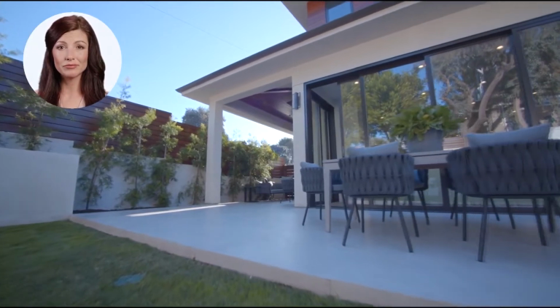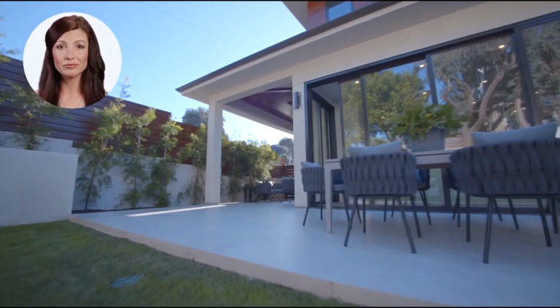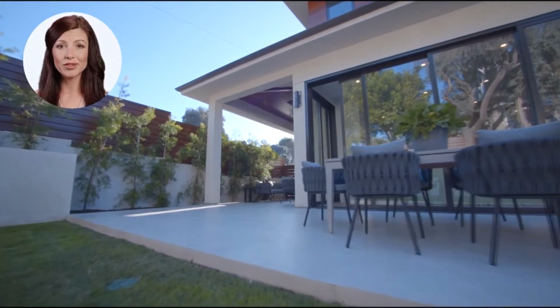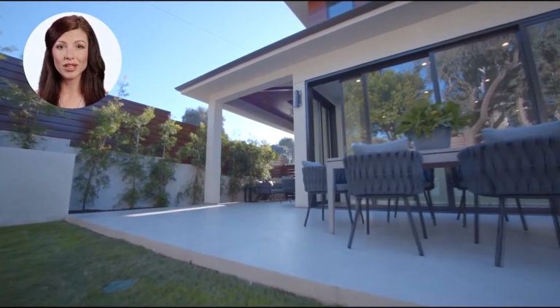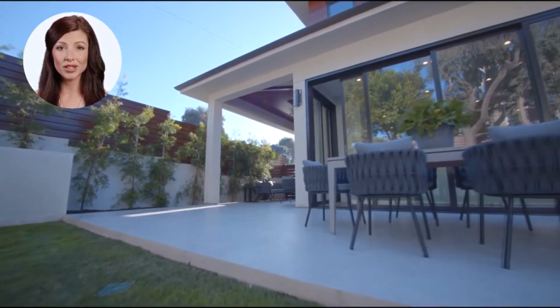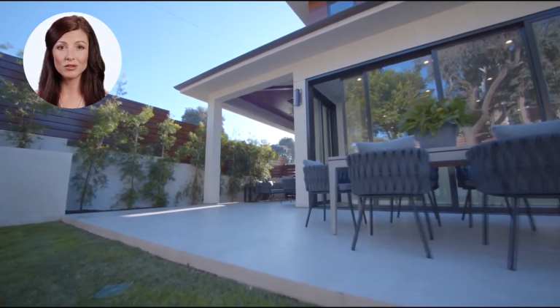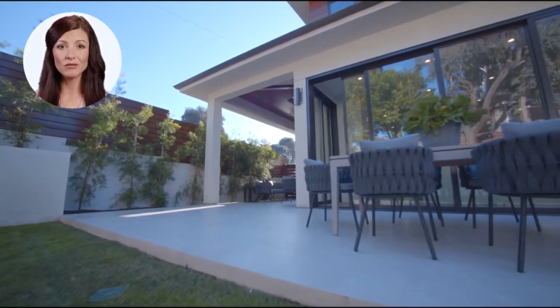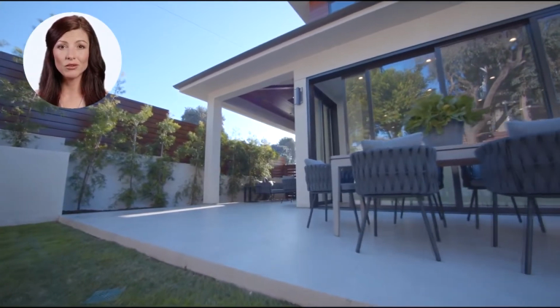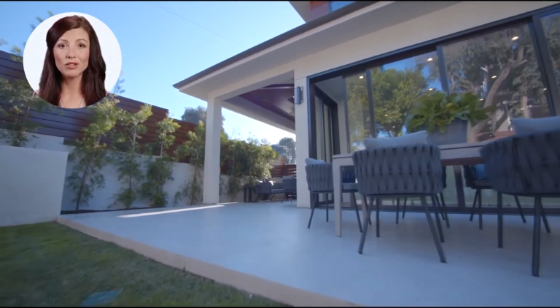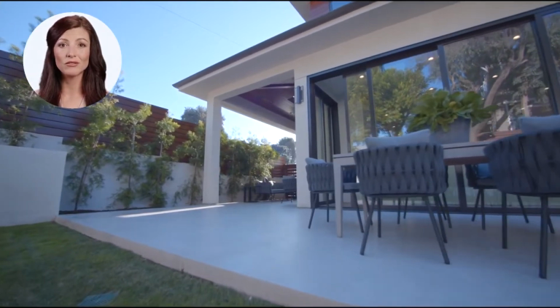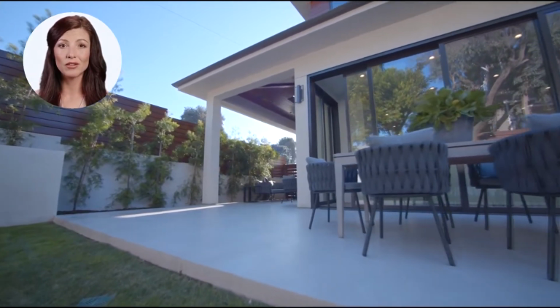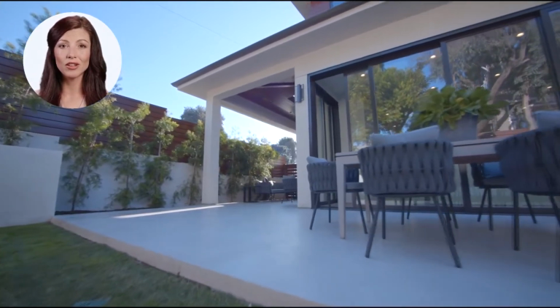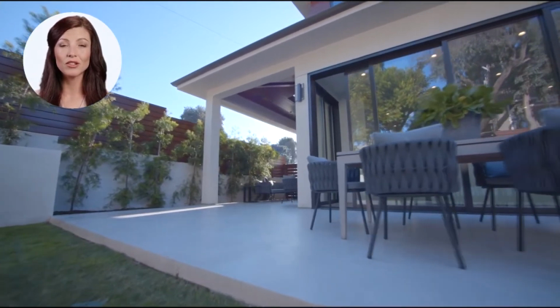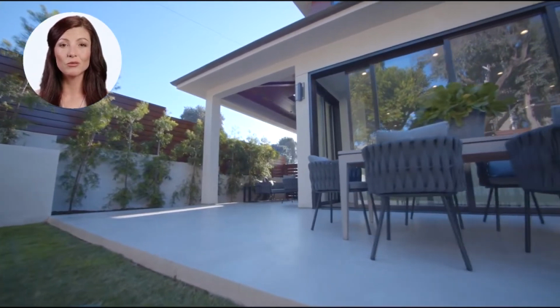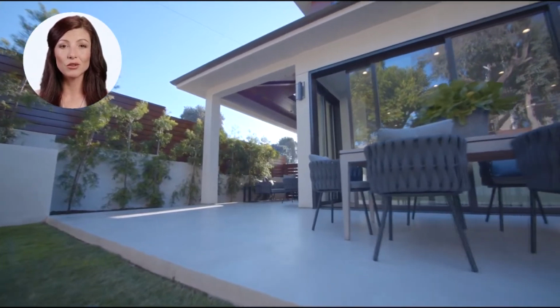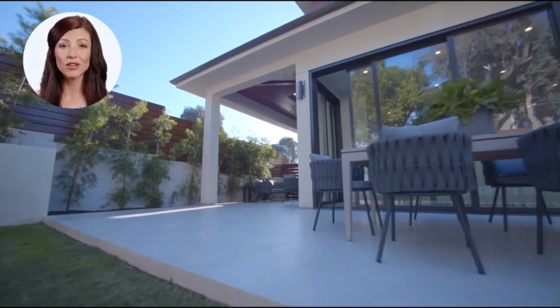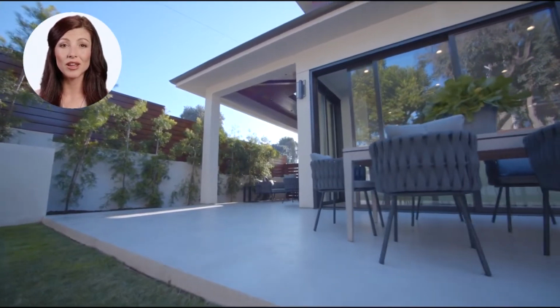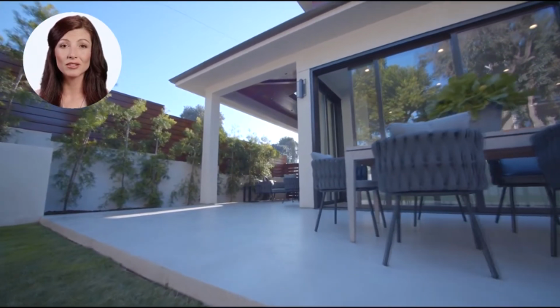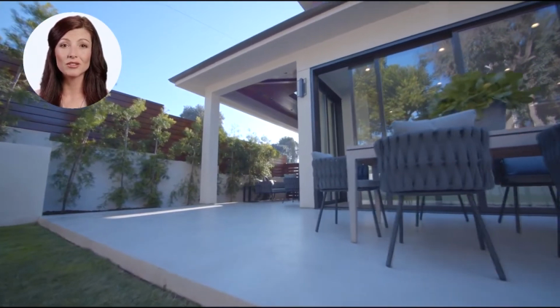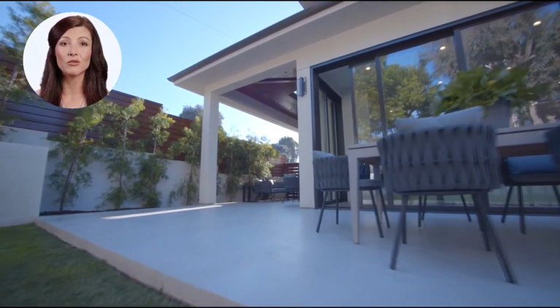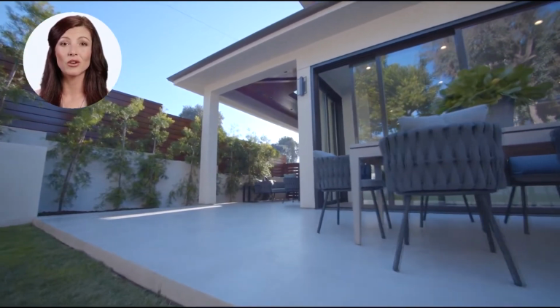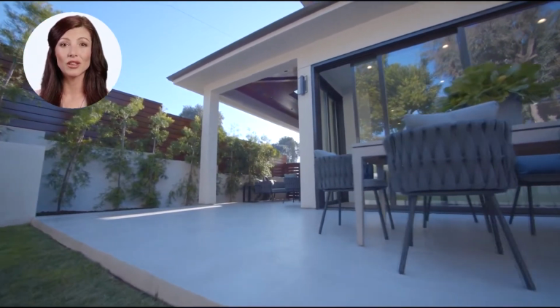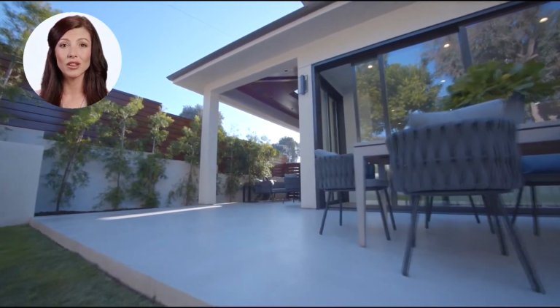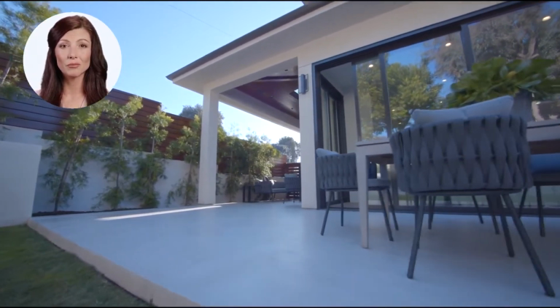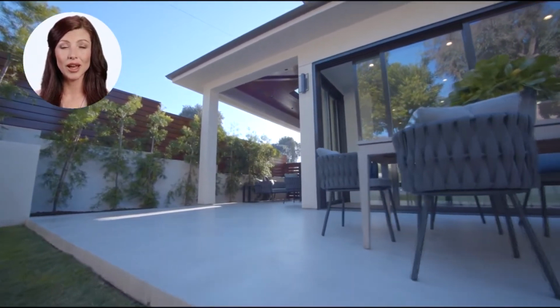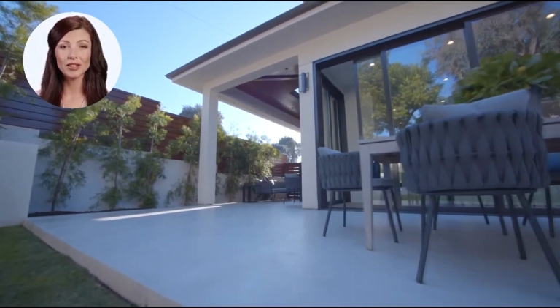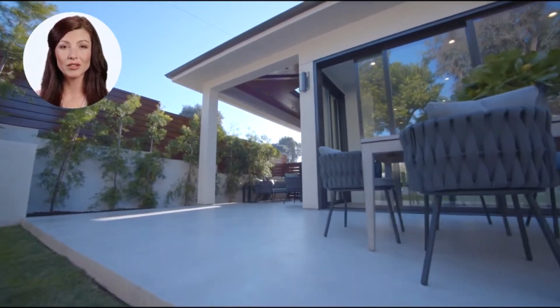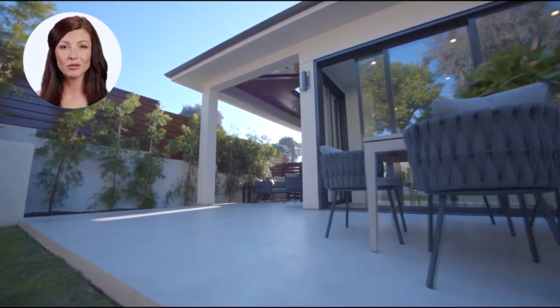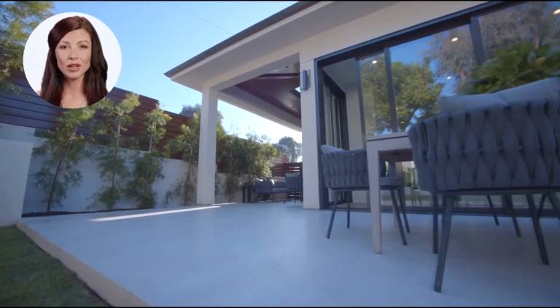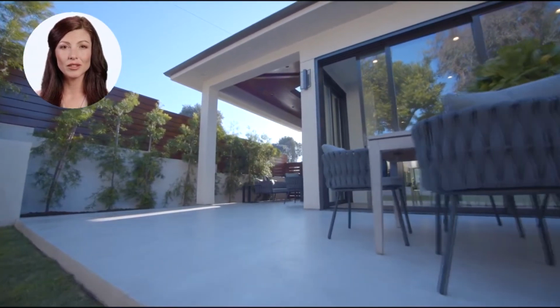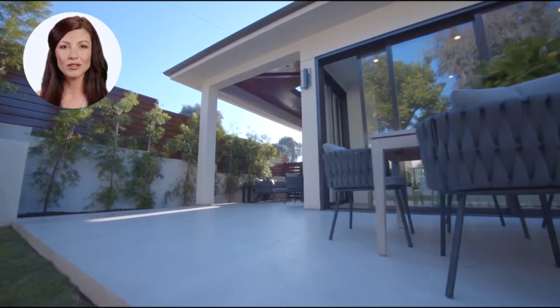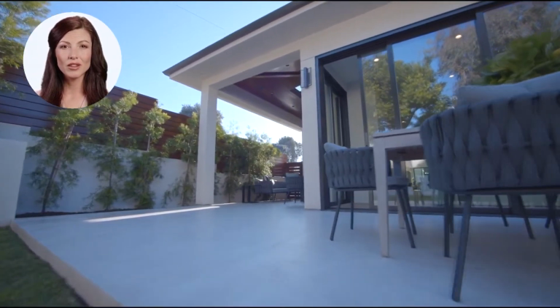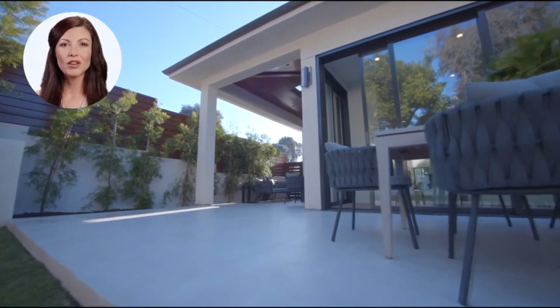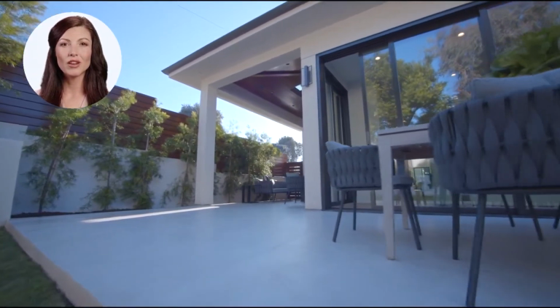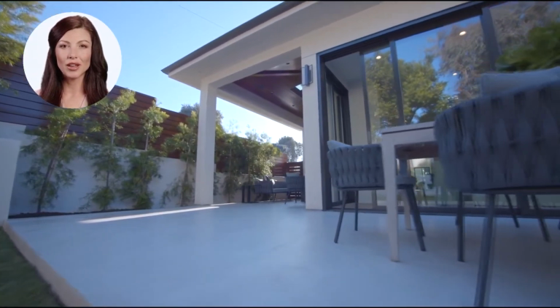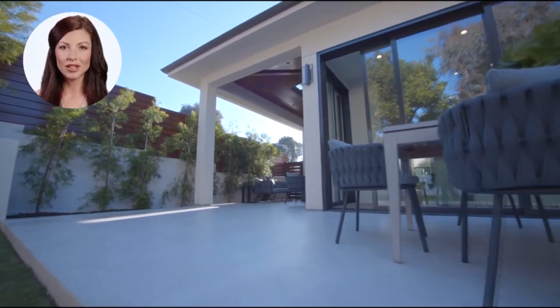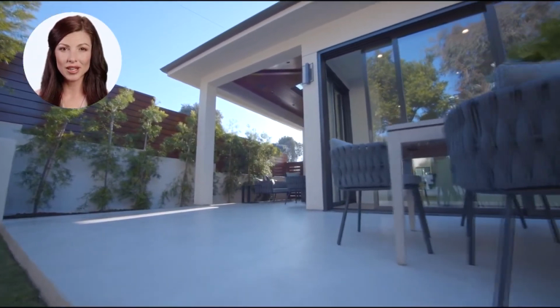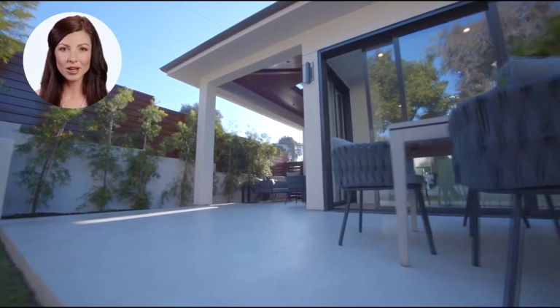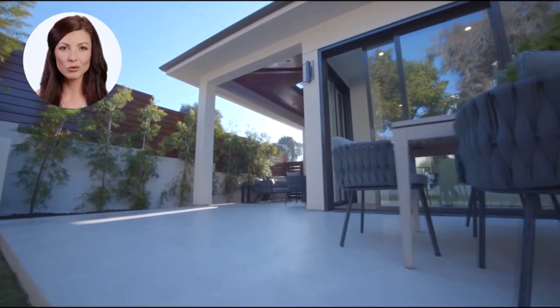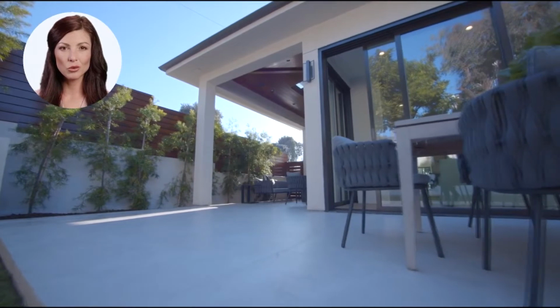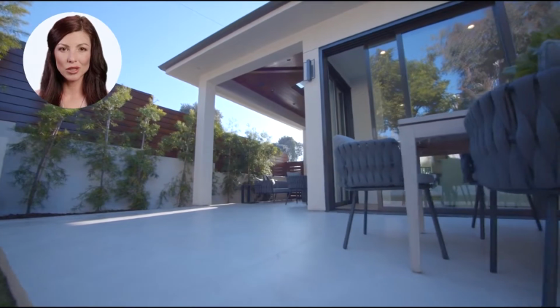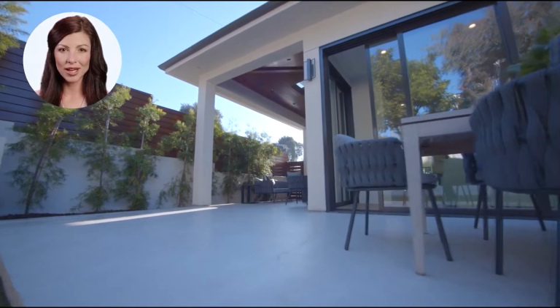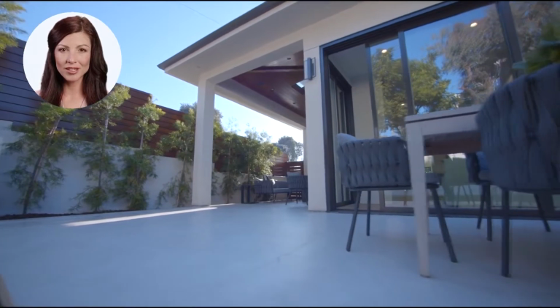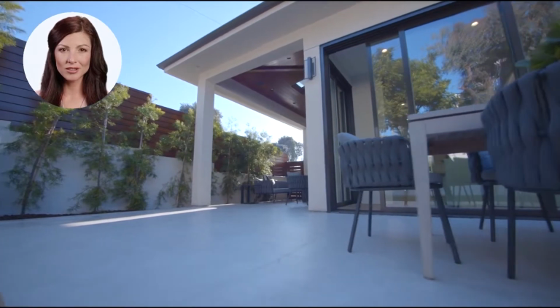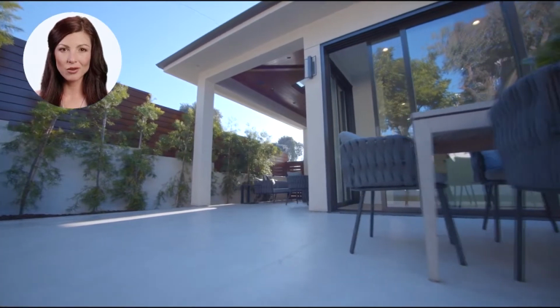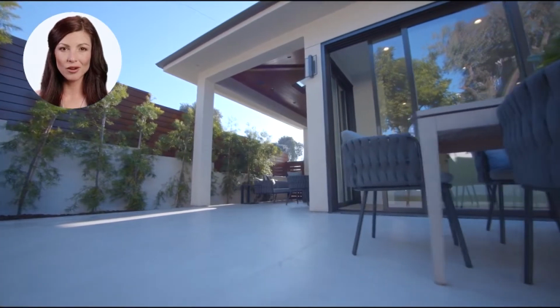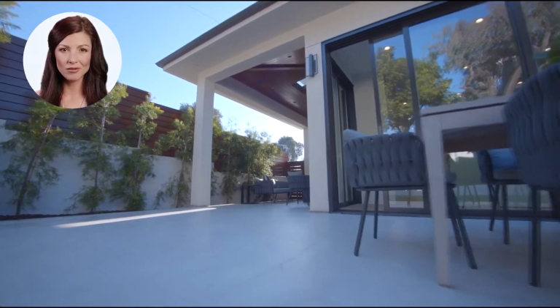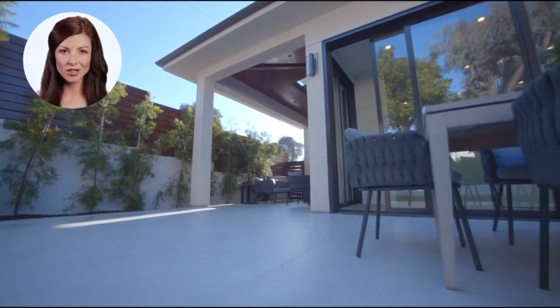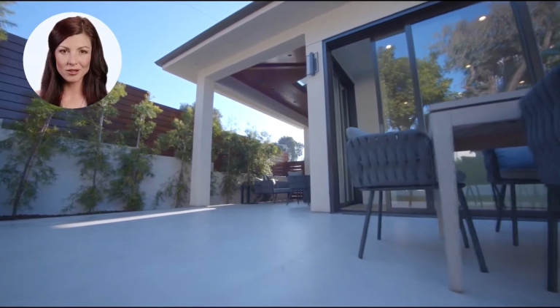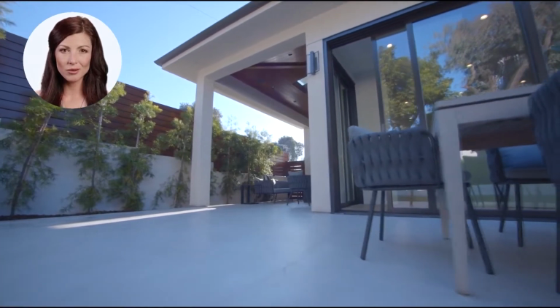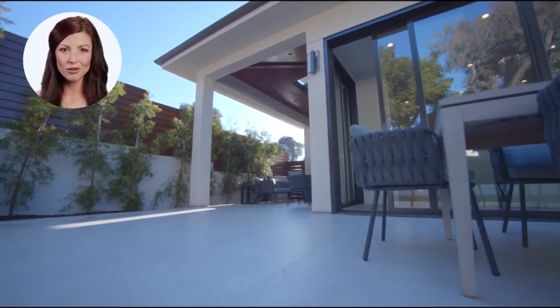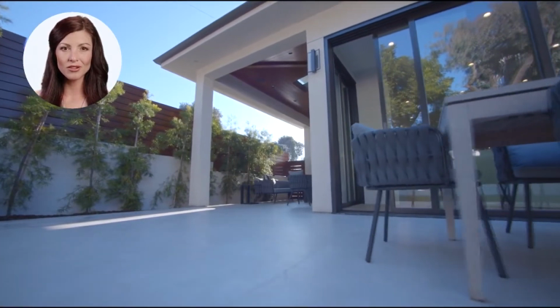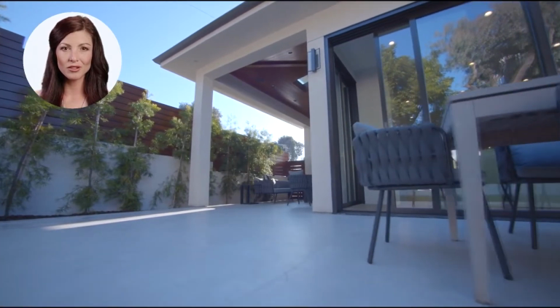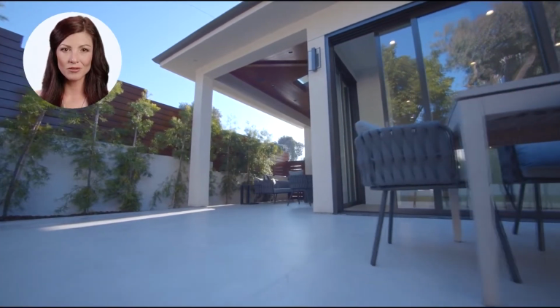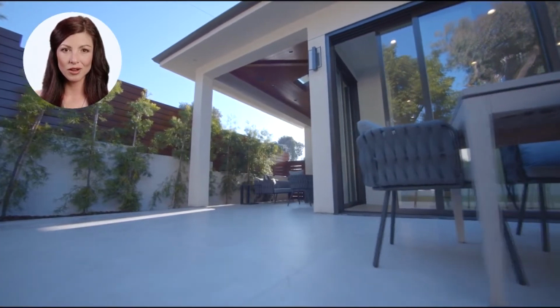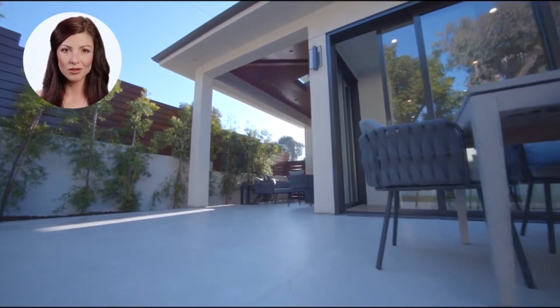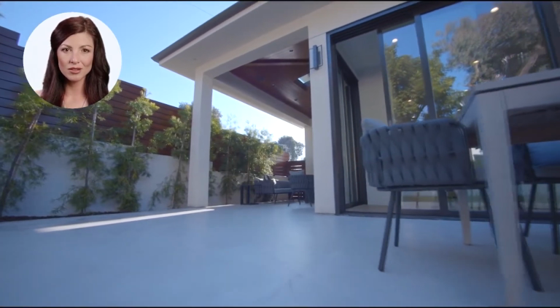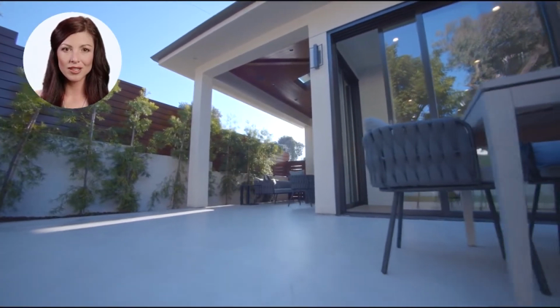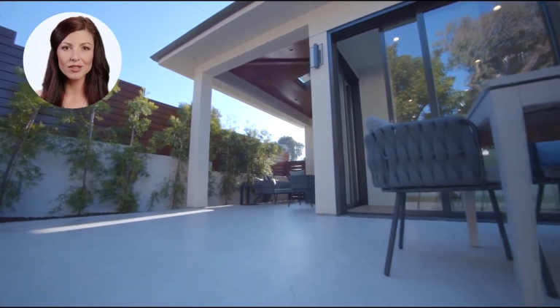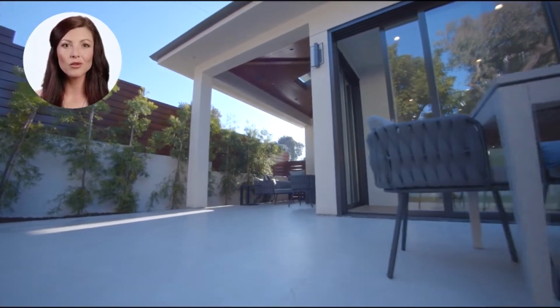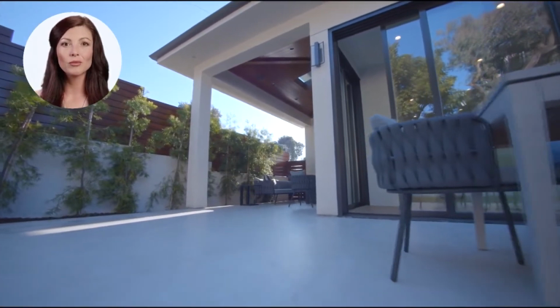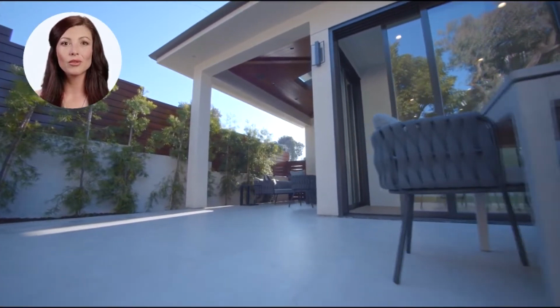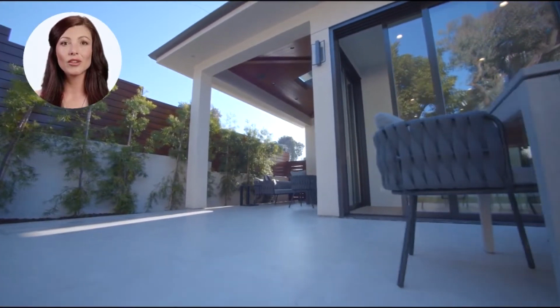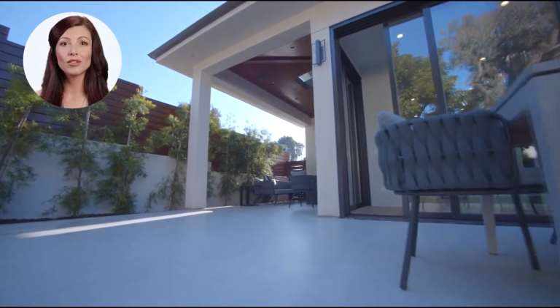It comes fully furnished with lots of green and patio space and an outdoor gas grill that is perfect for hosting a great party.